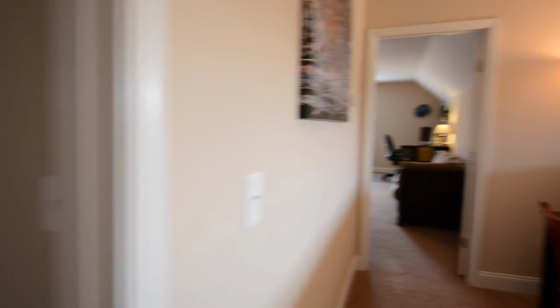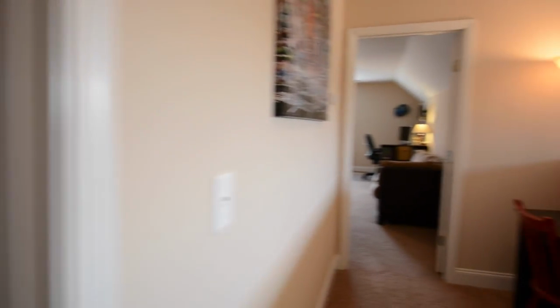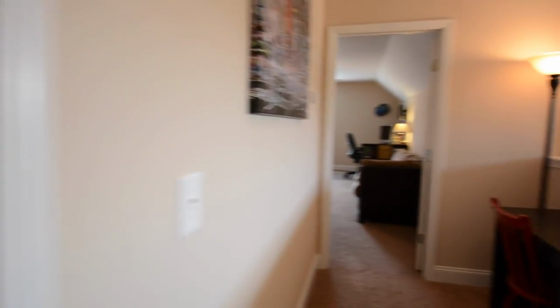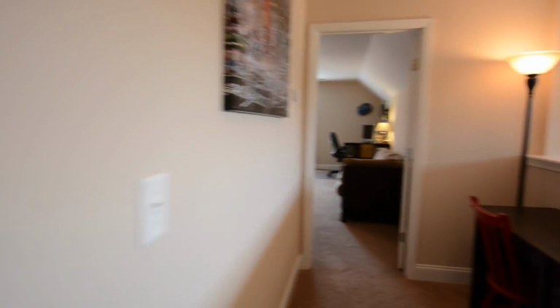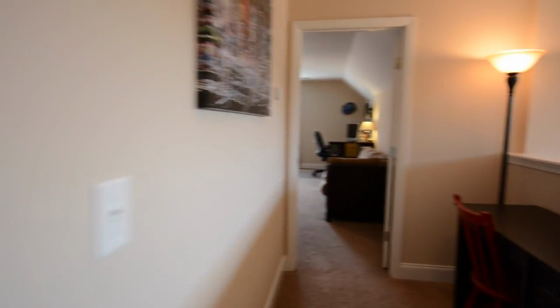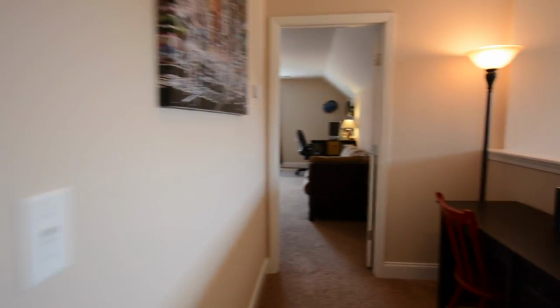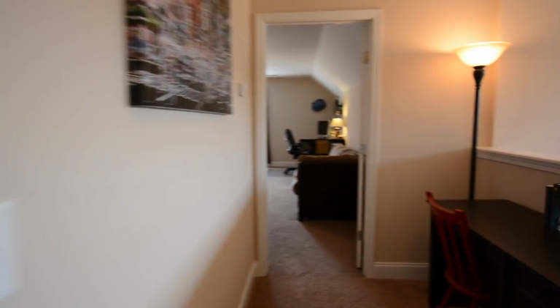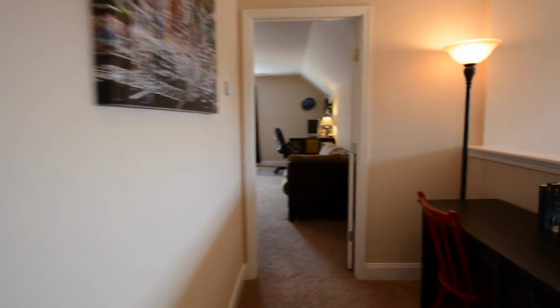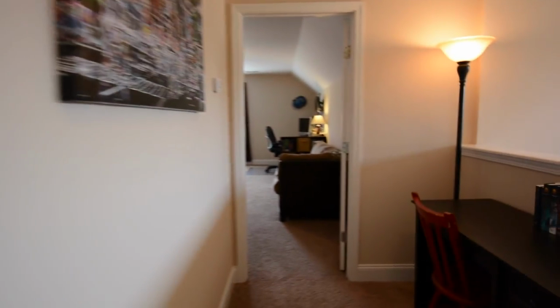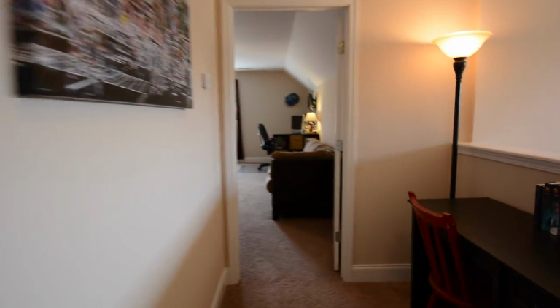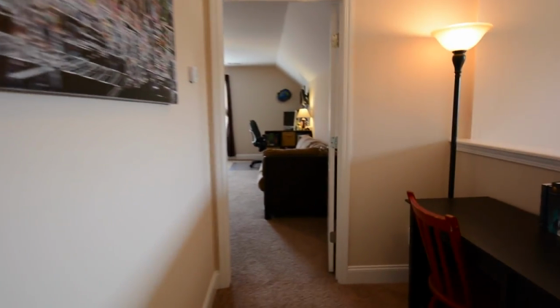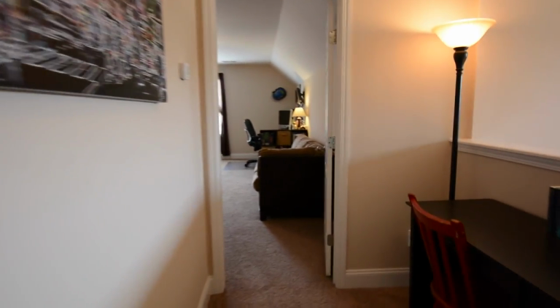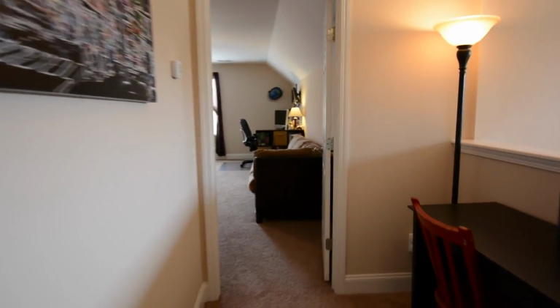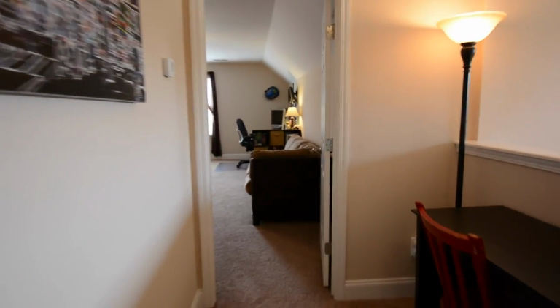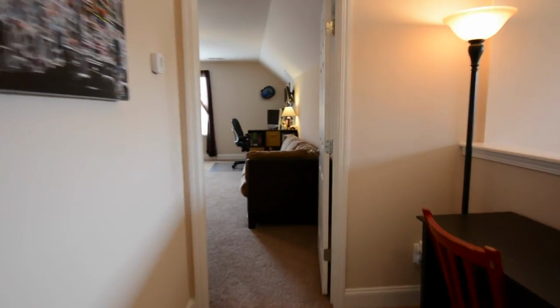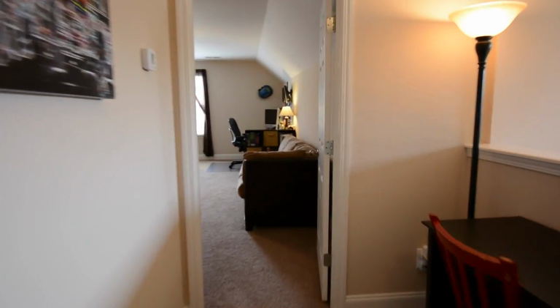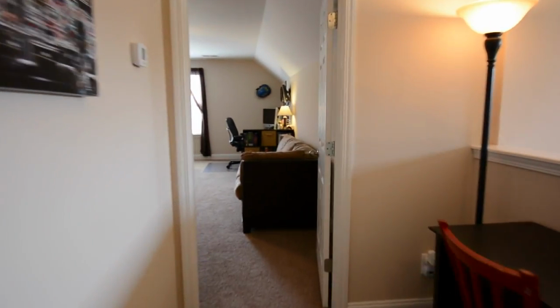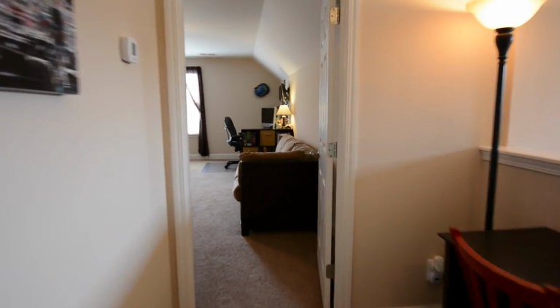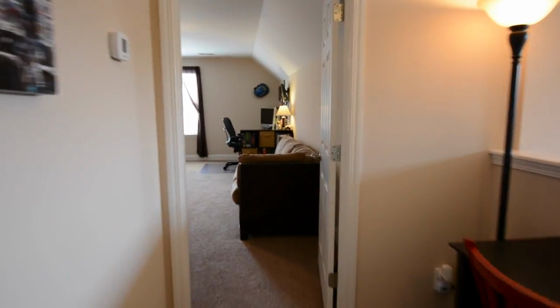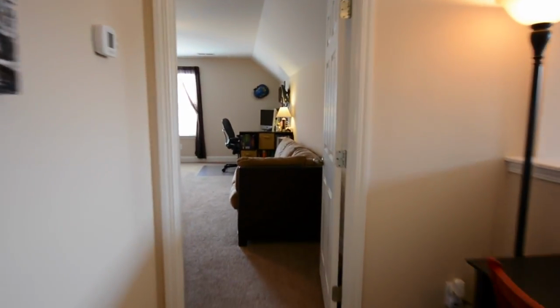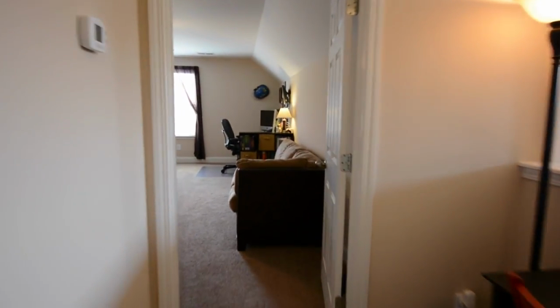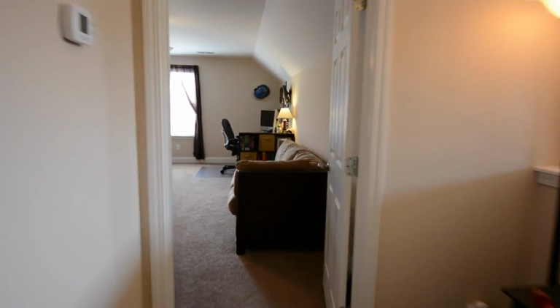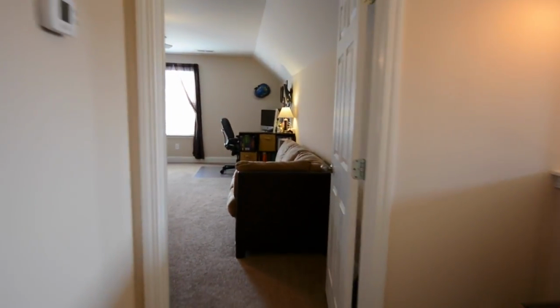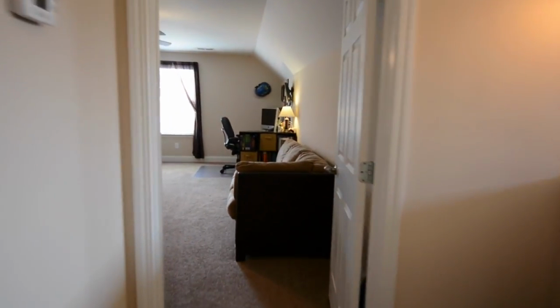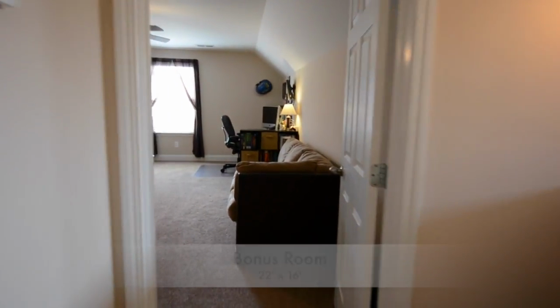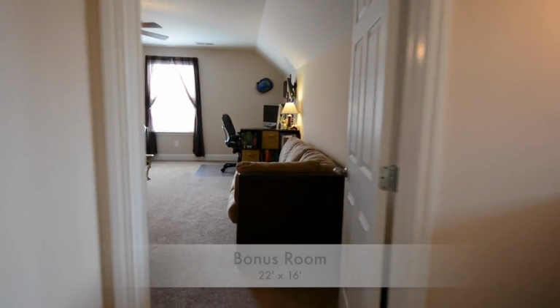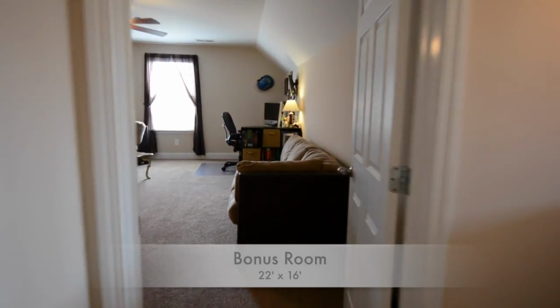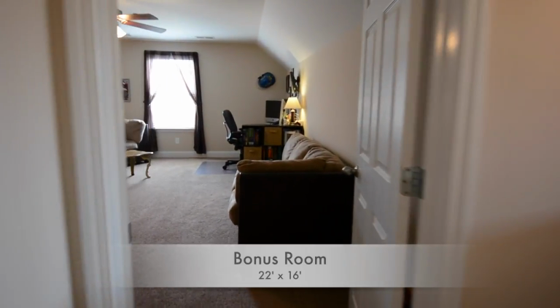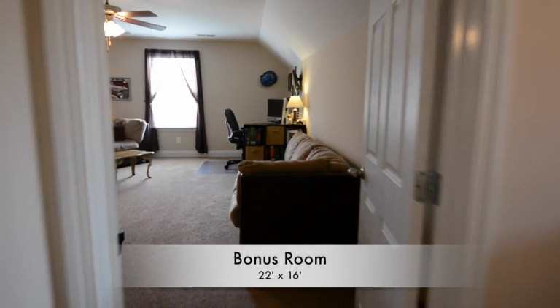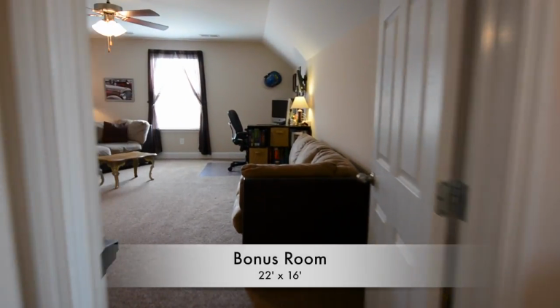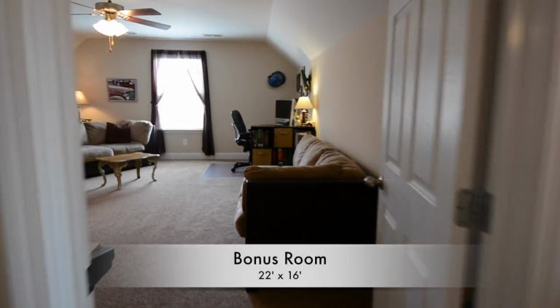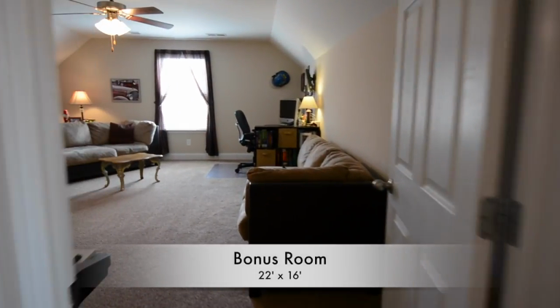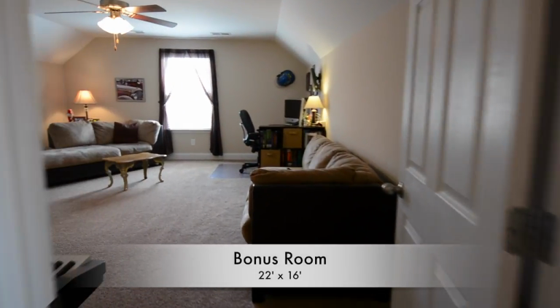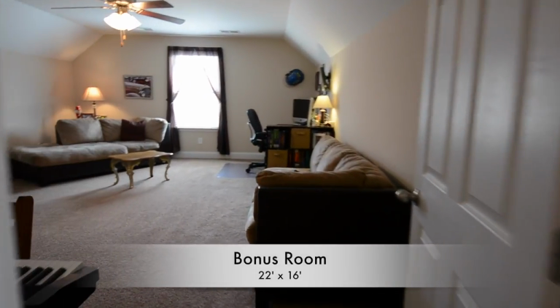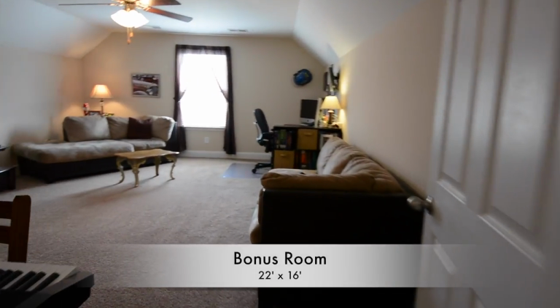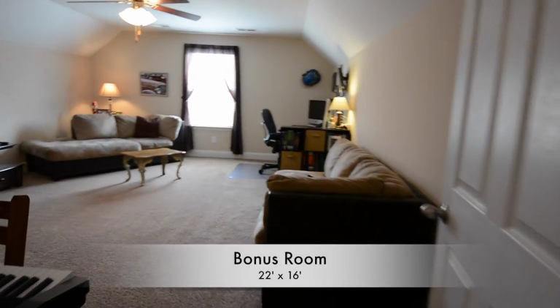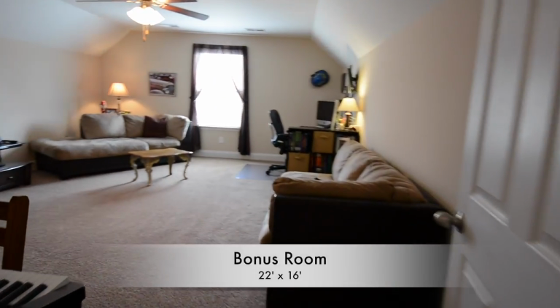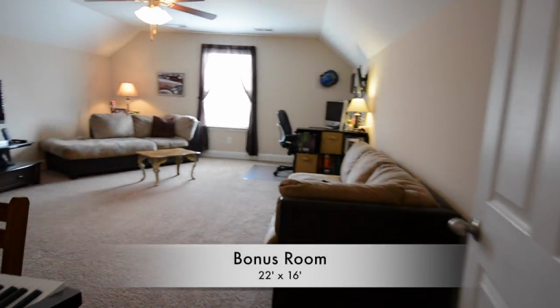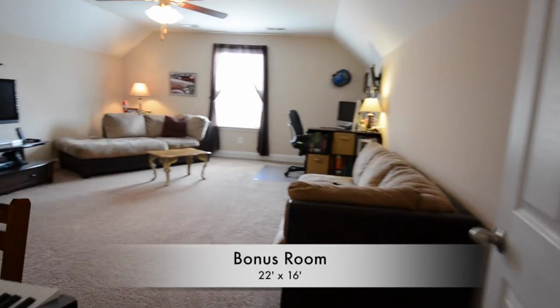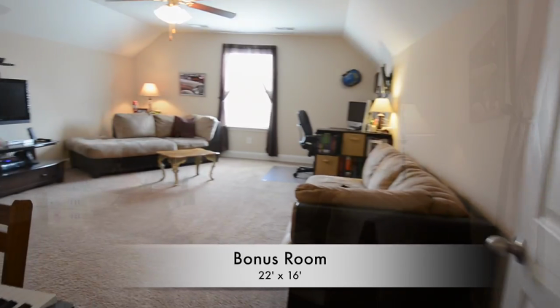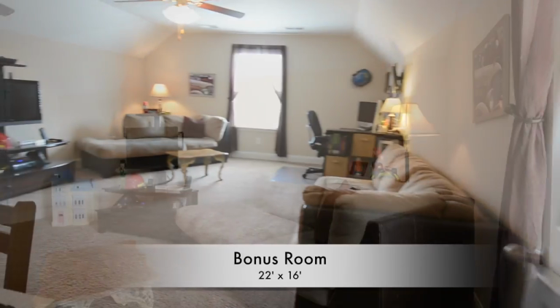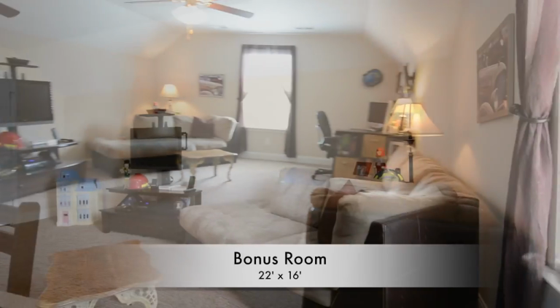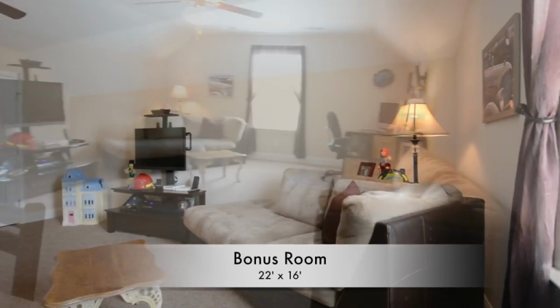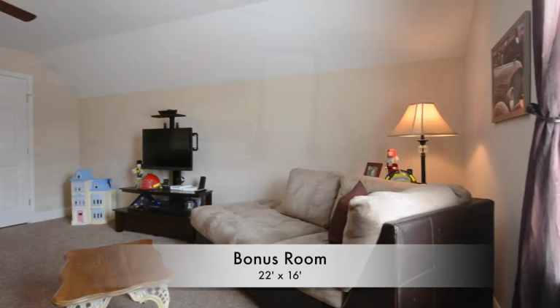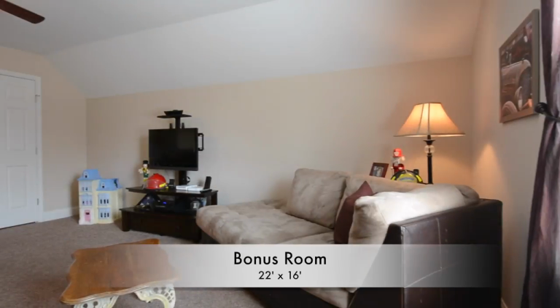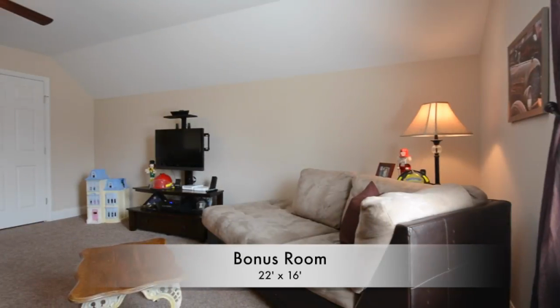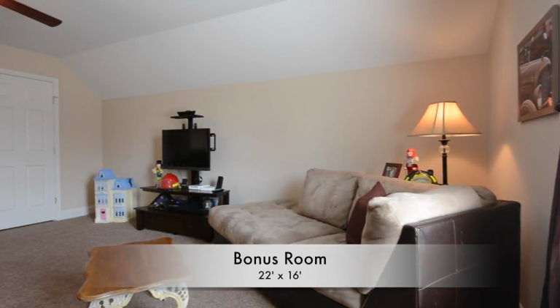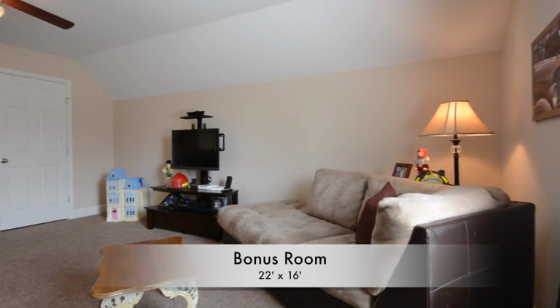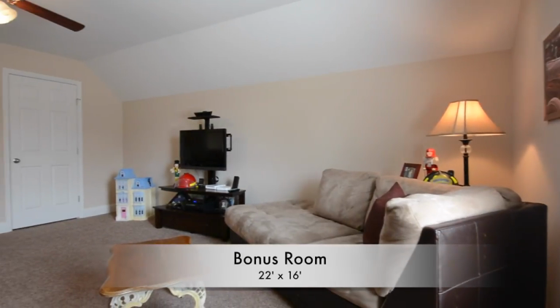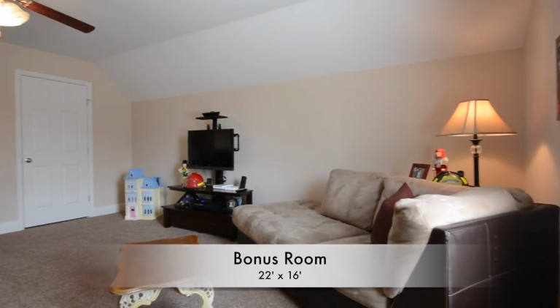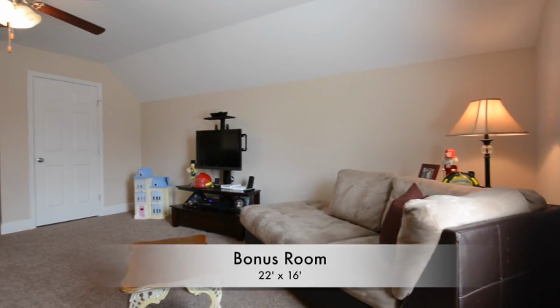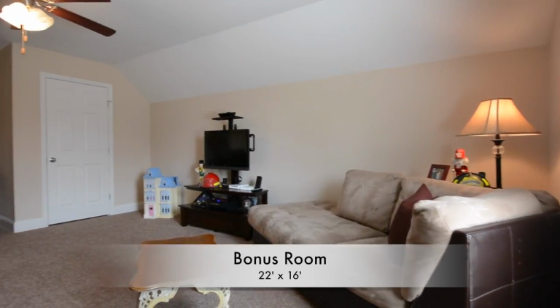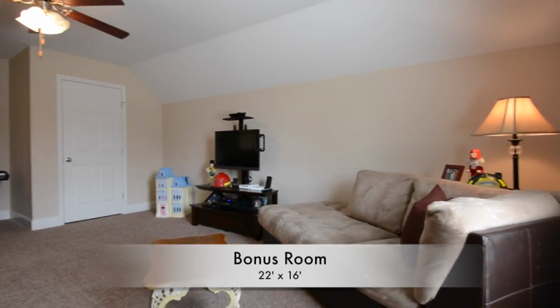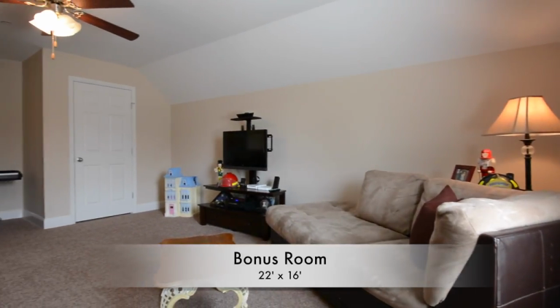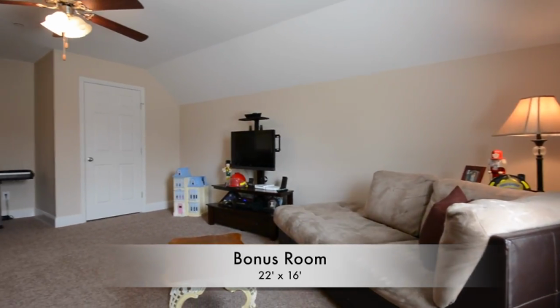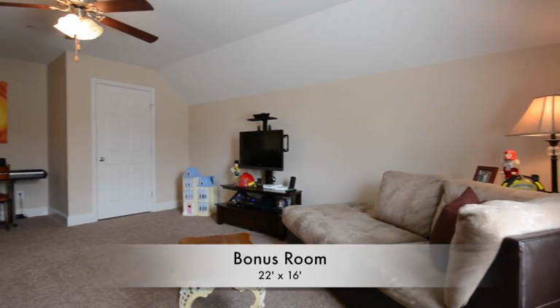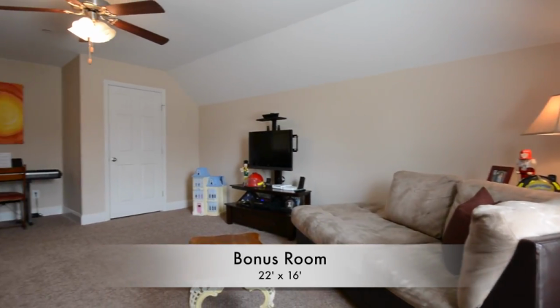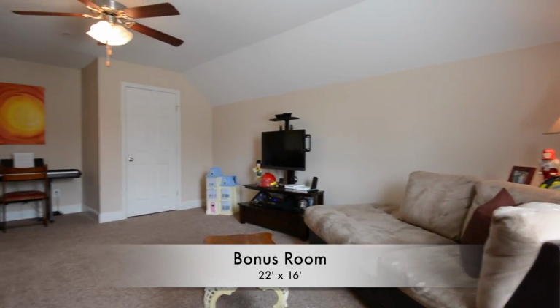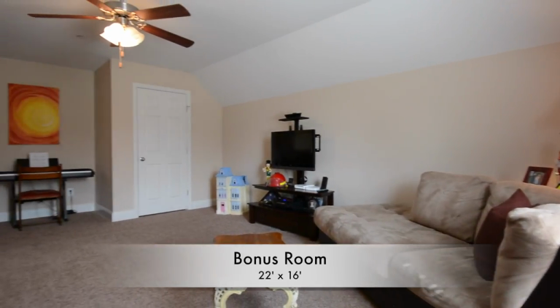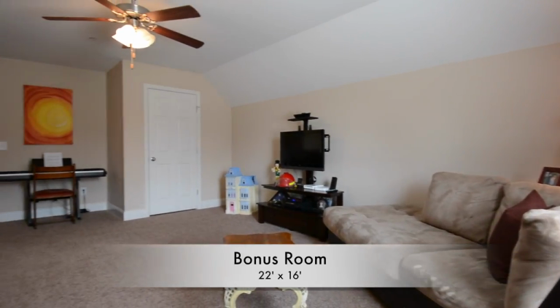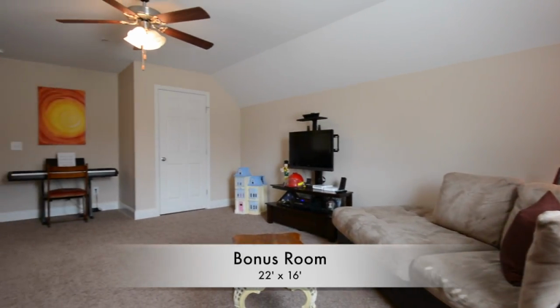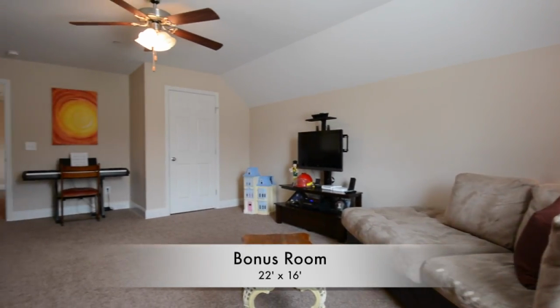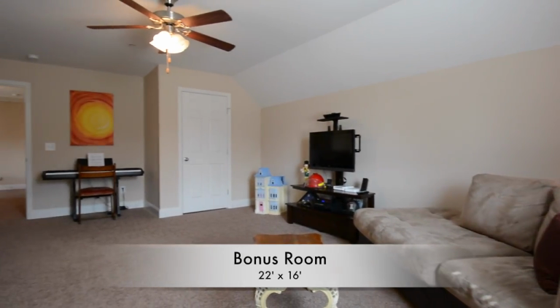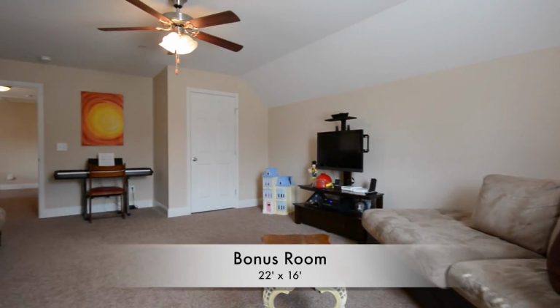Our final upstairs look takes us into the large 22 by 16 bonus room.